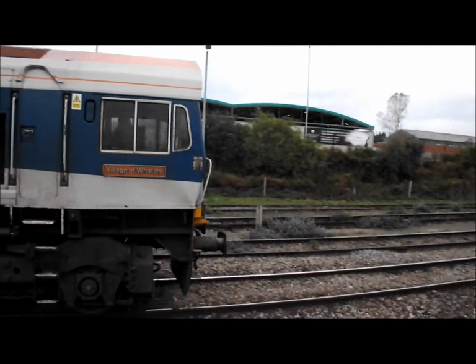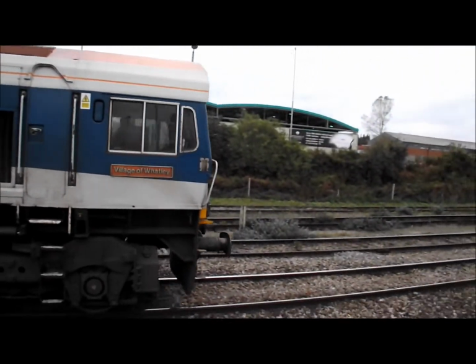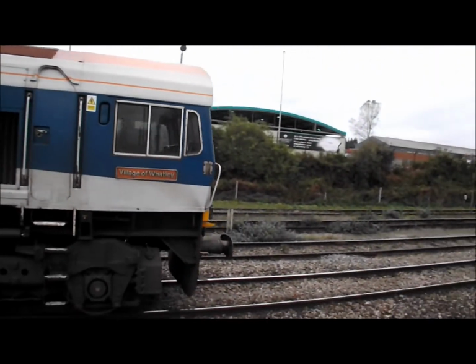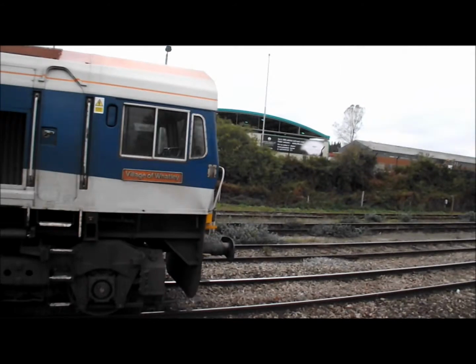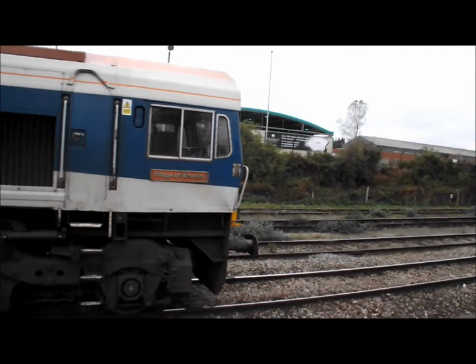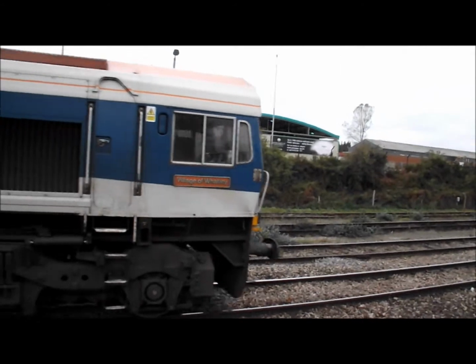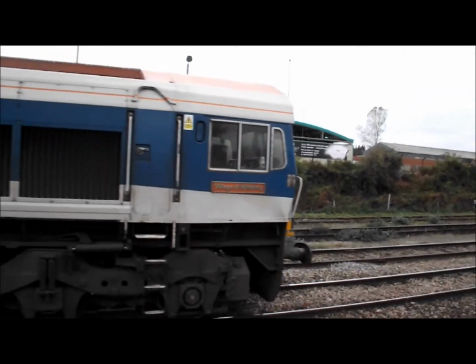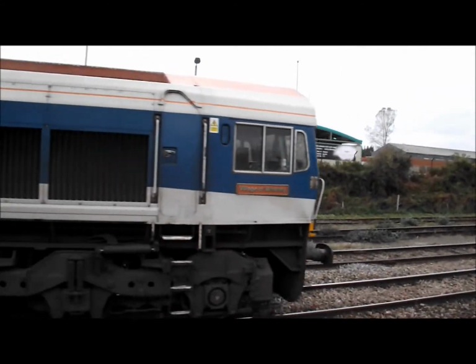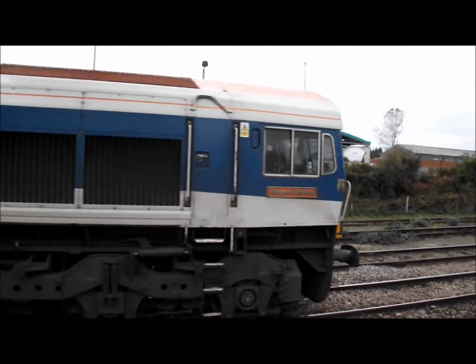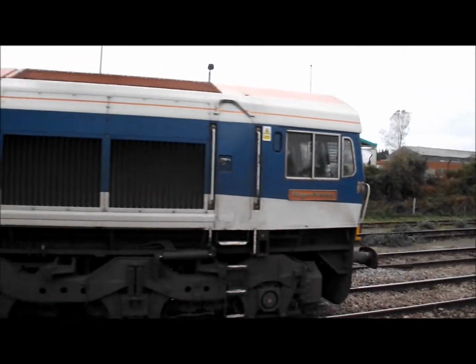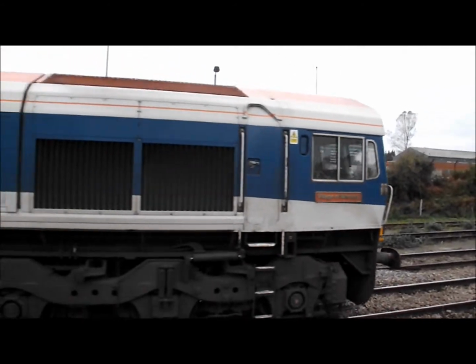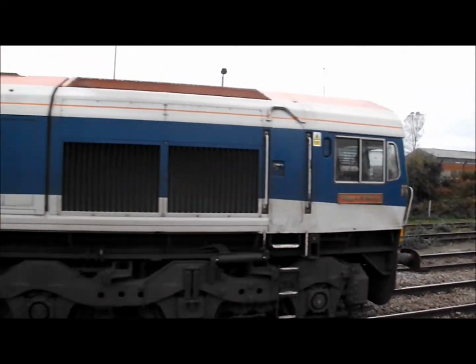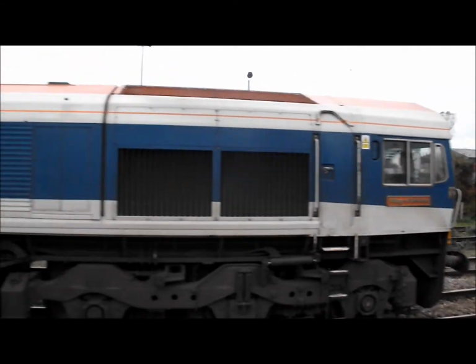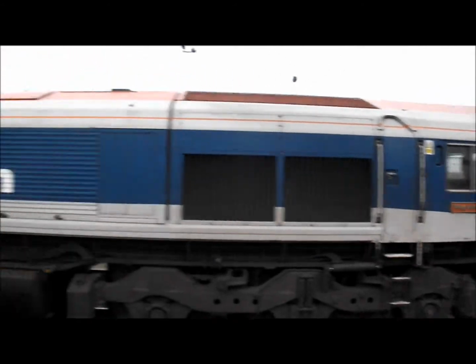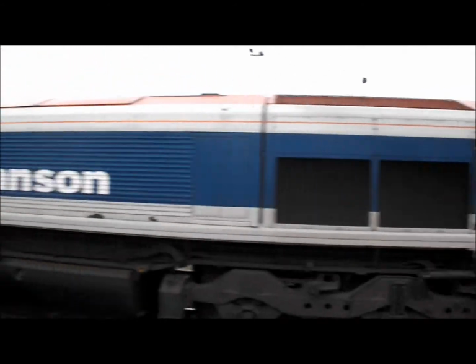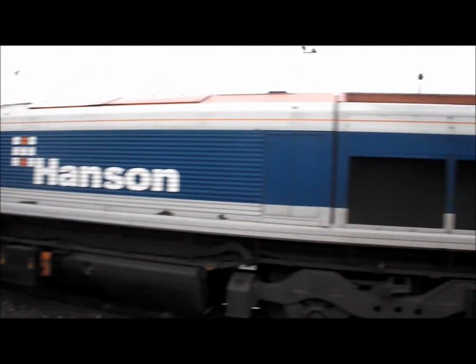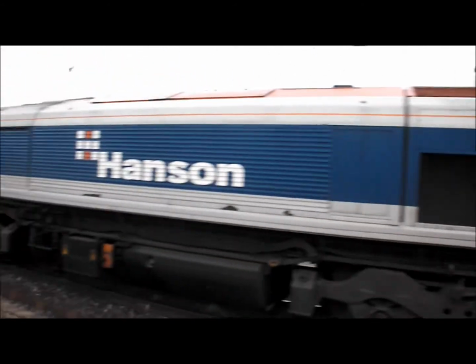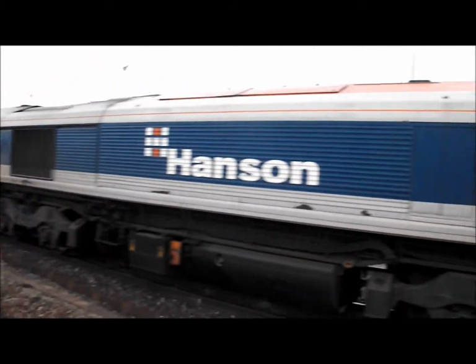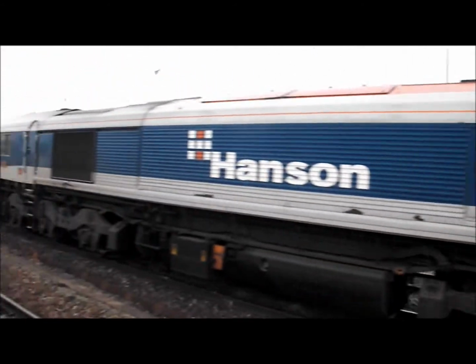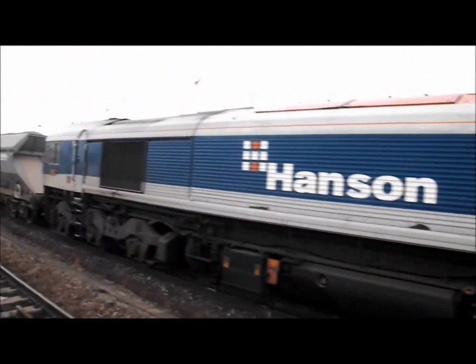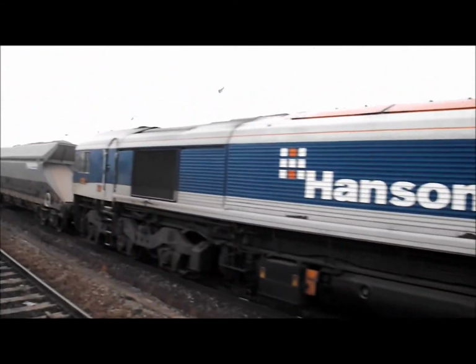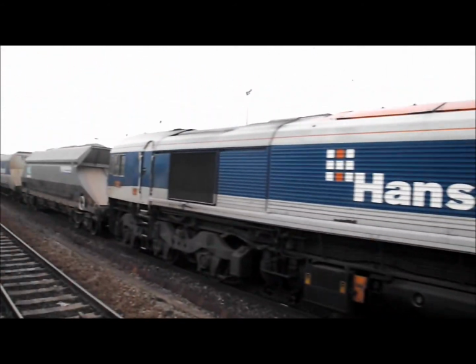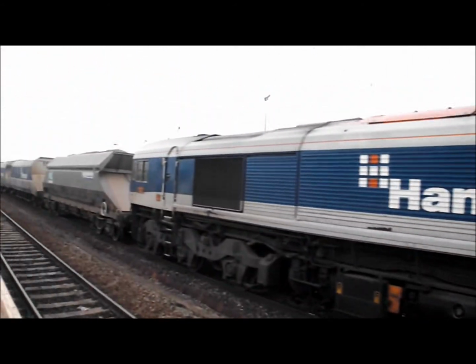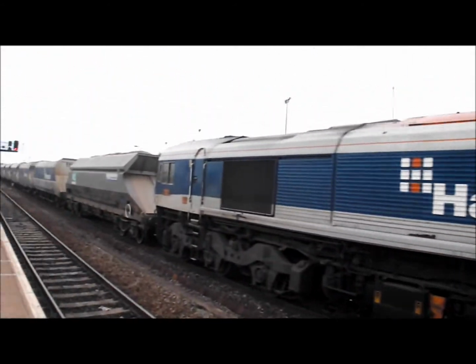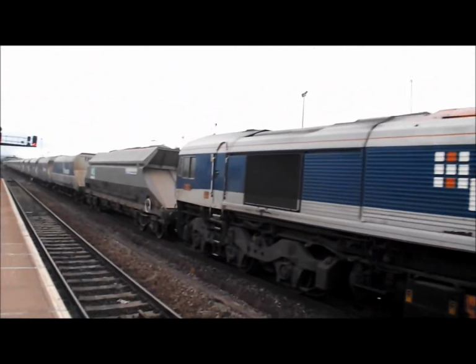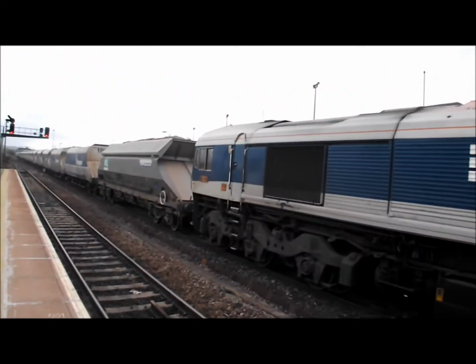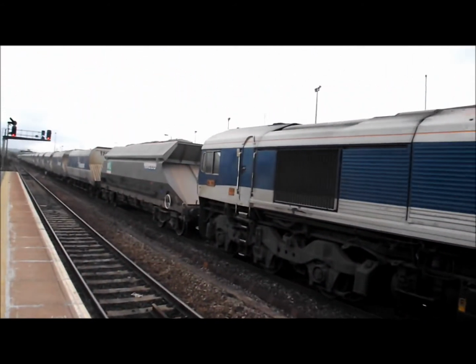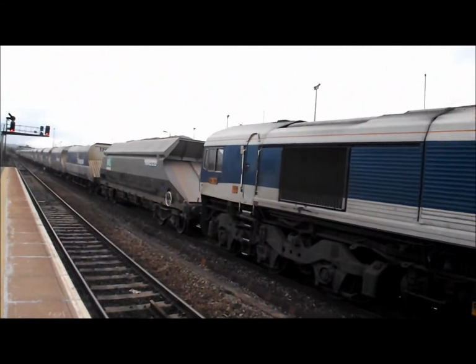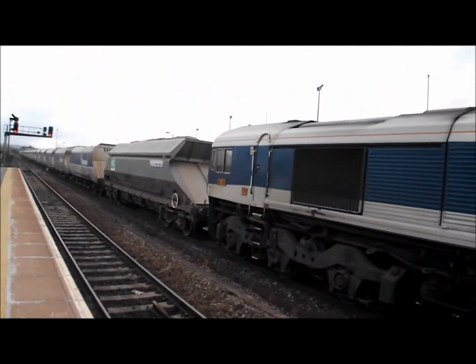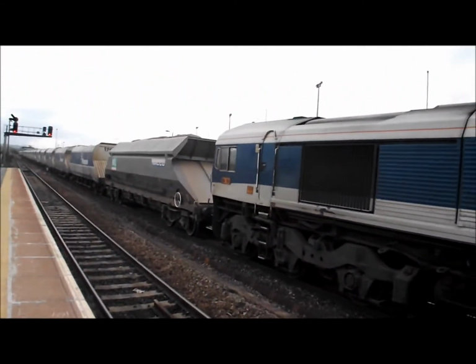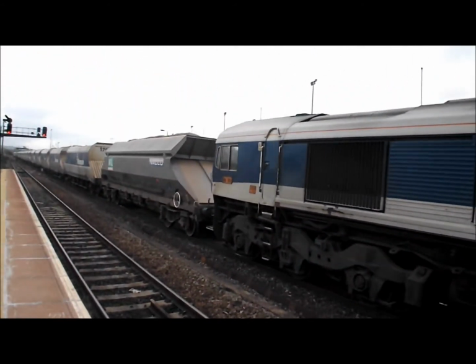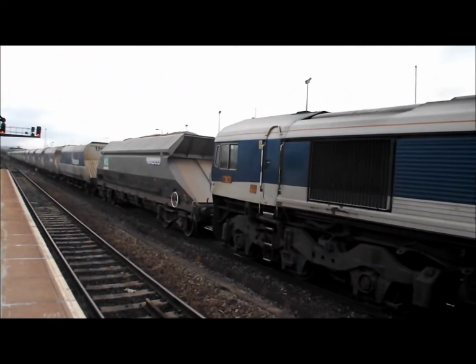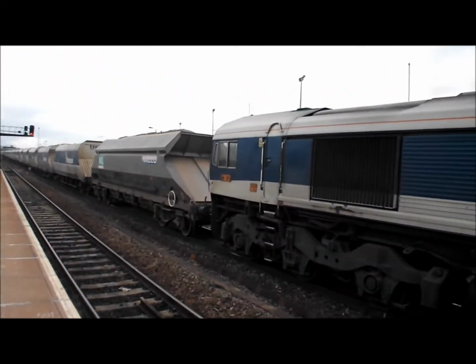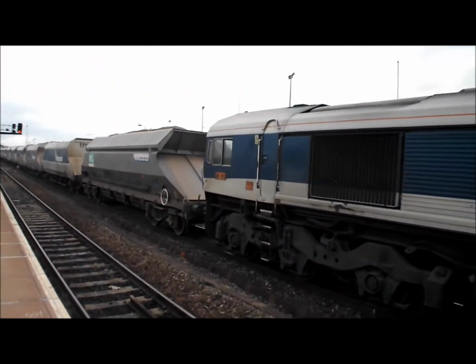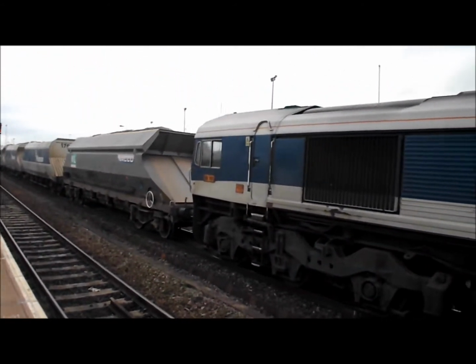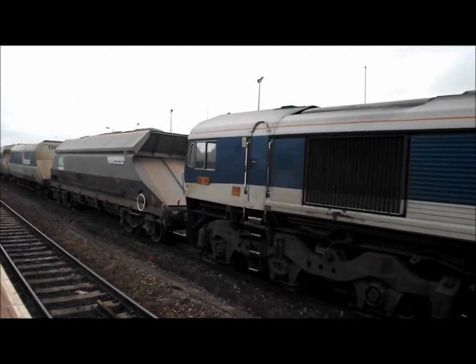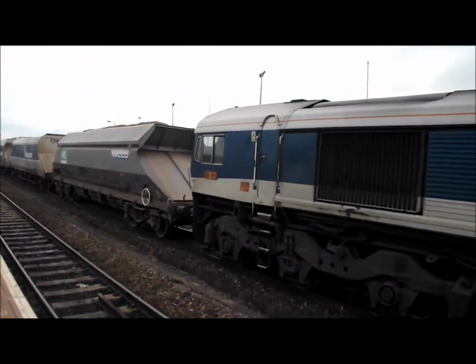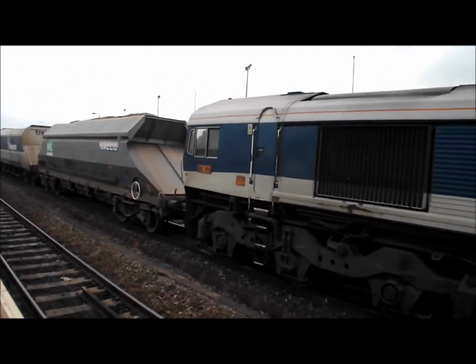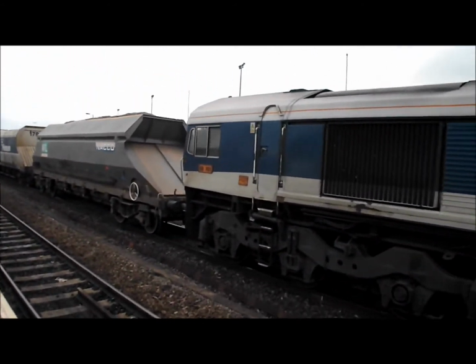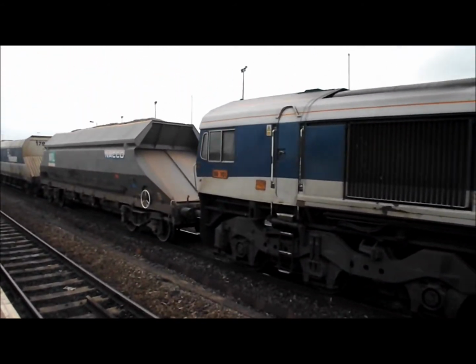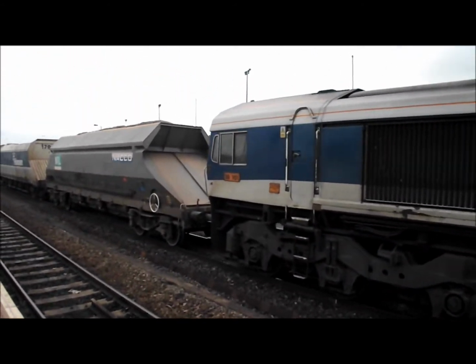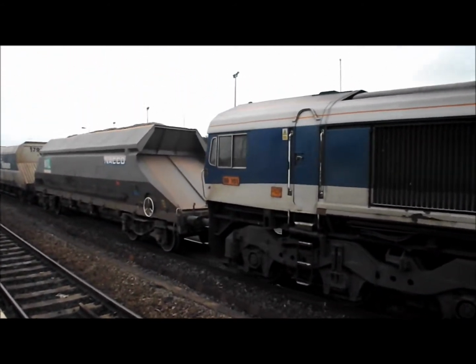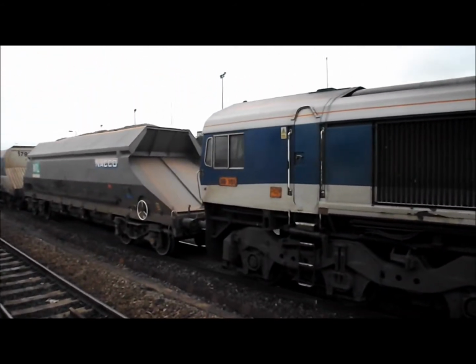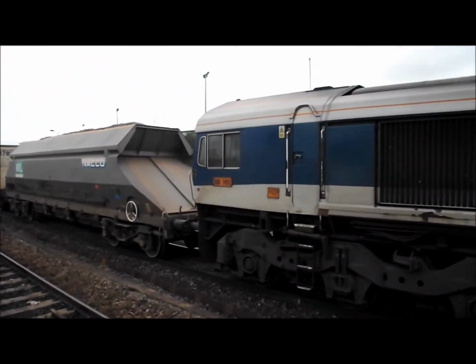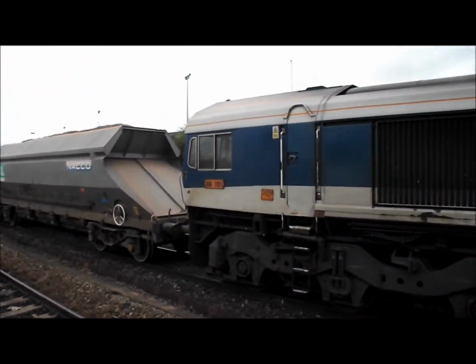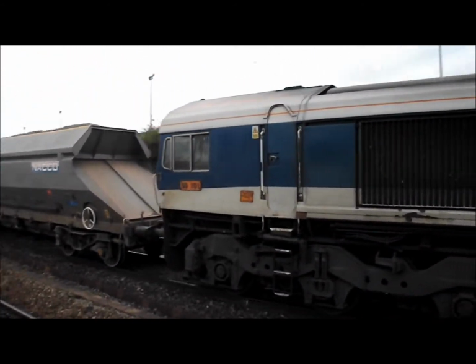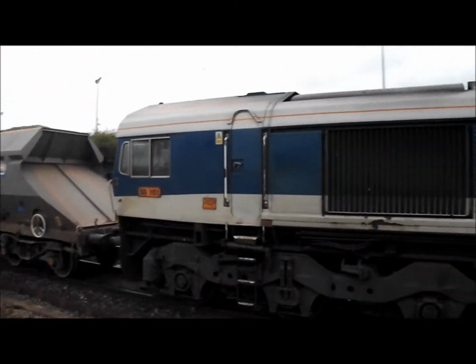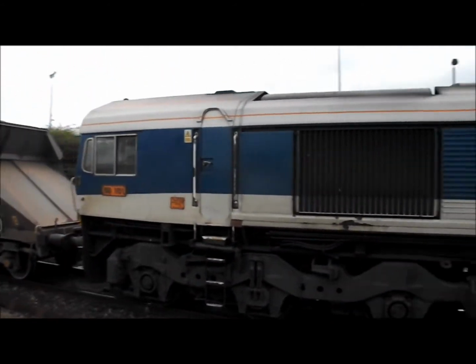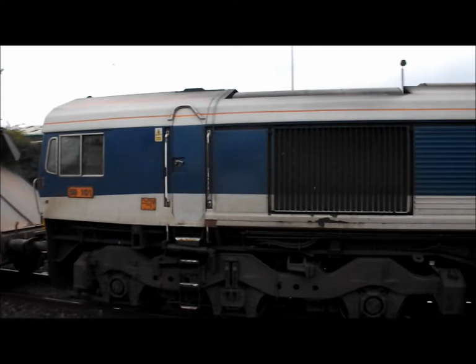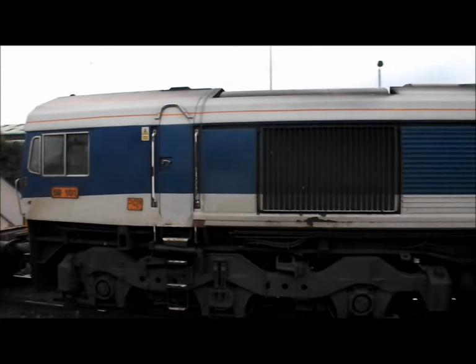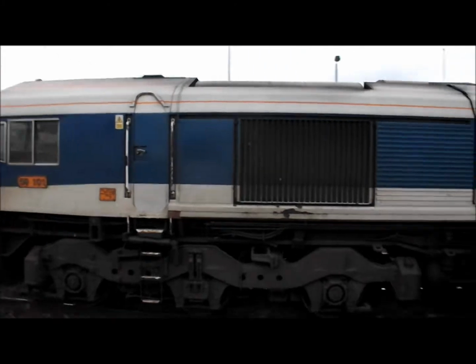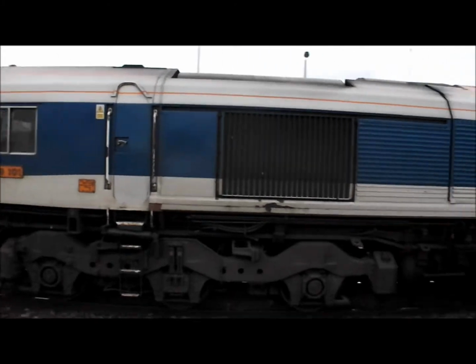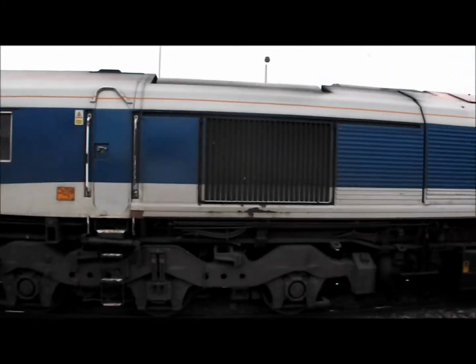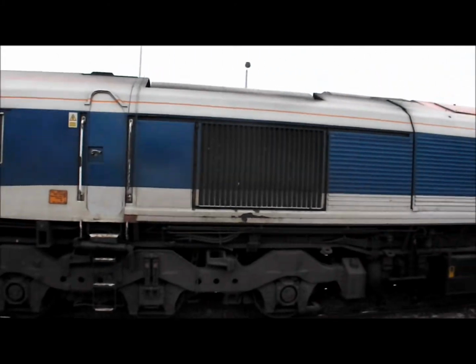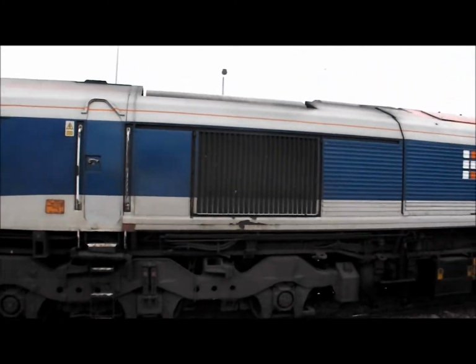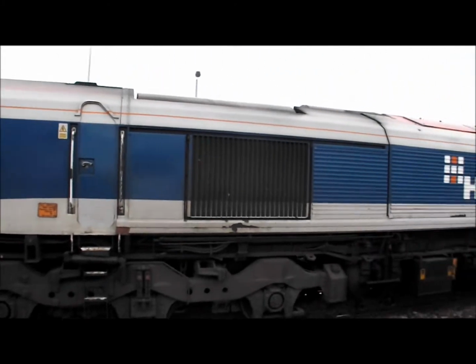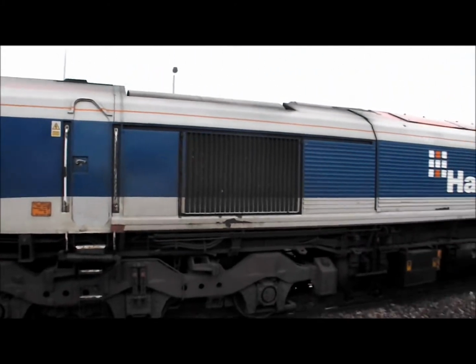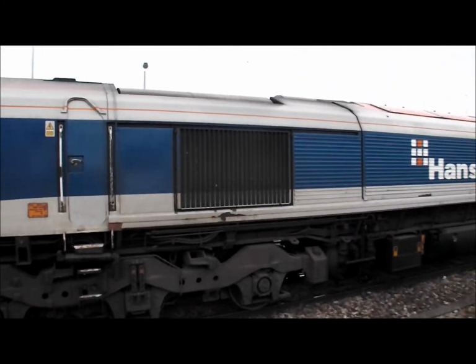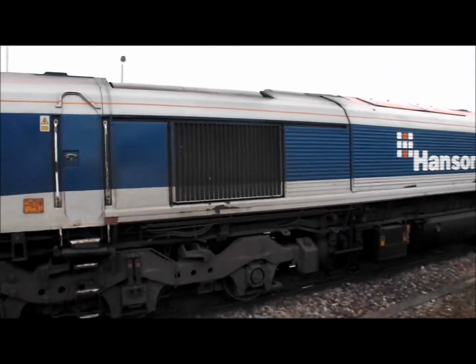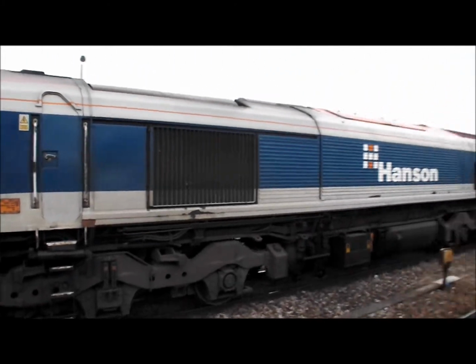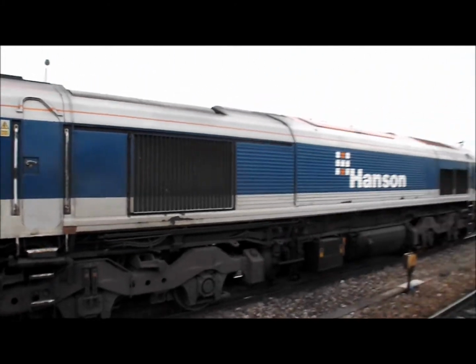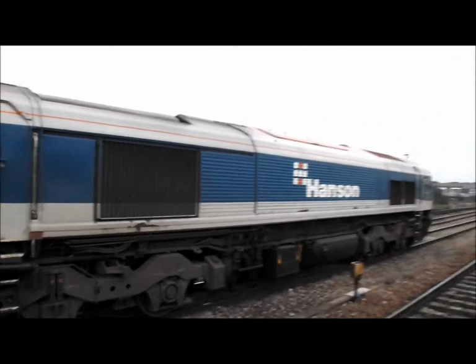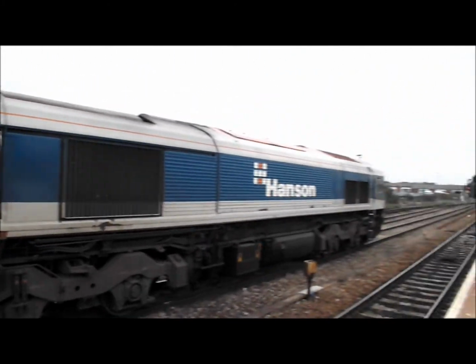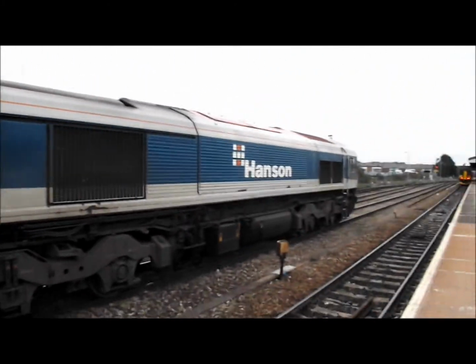59.101 moving up on the Whatley to Dagenham working, 6L21.